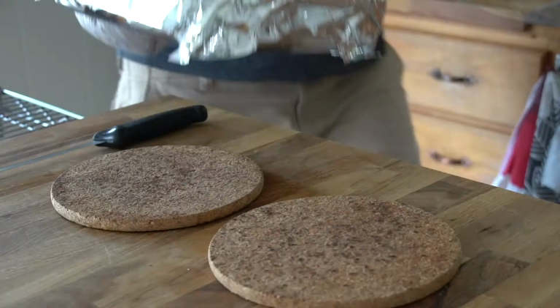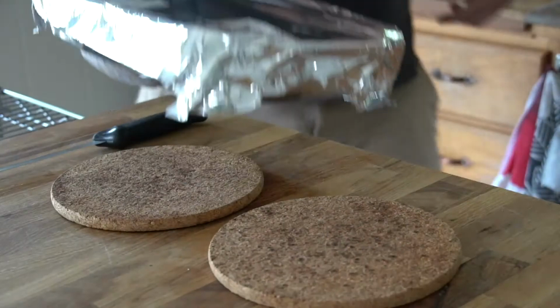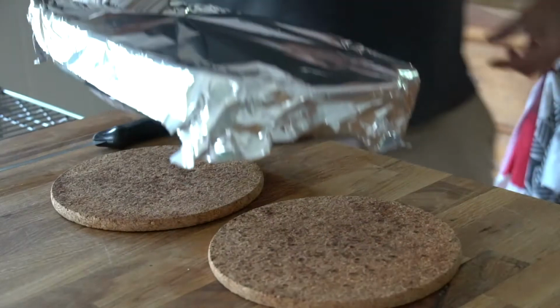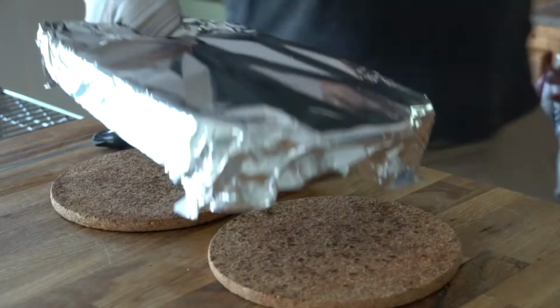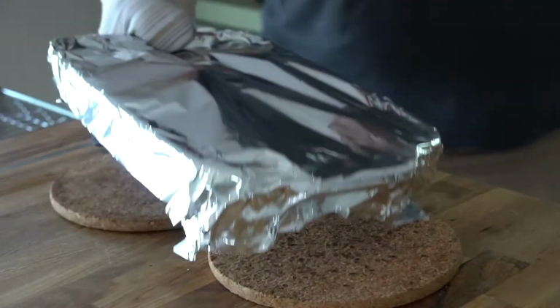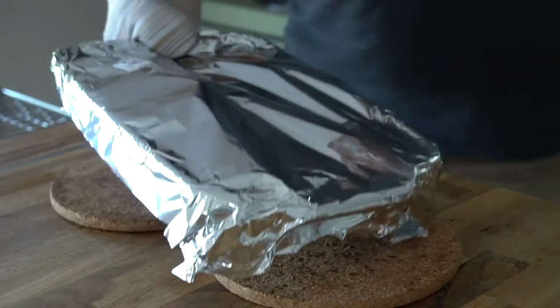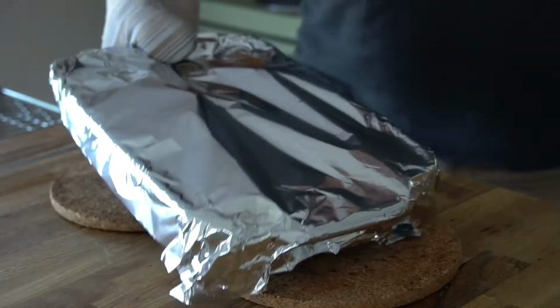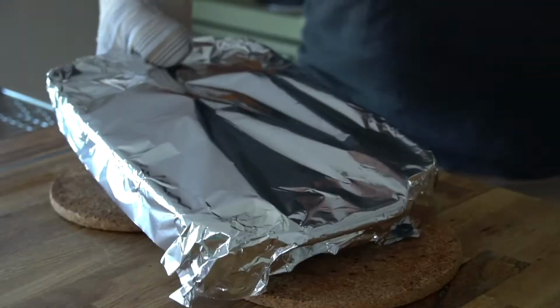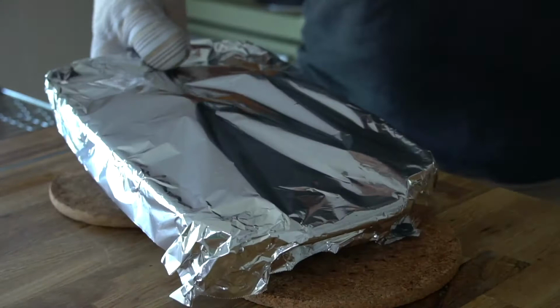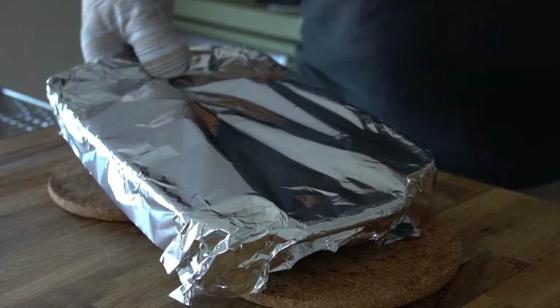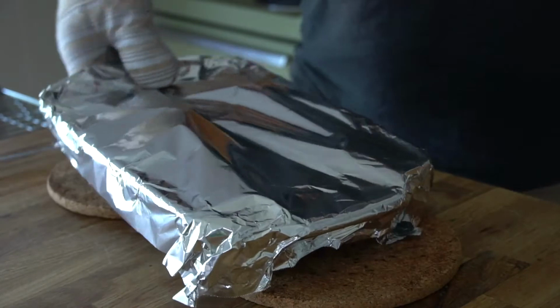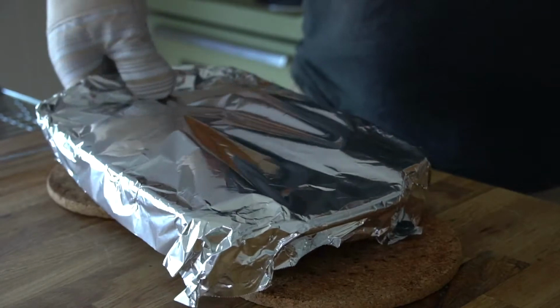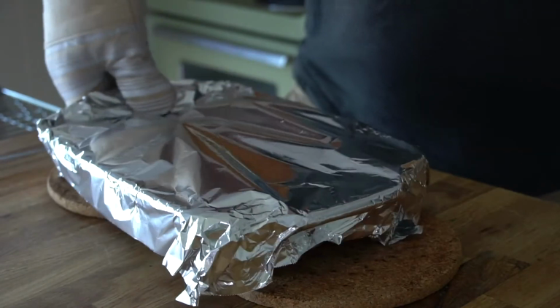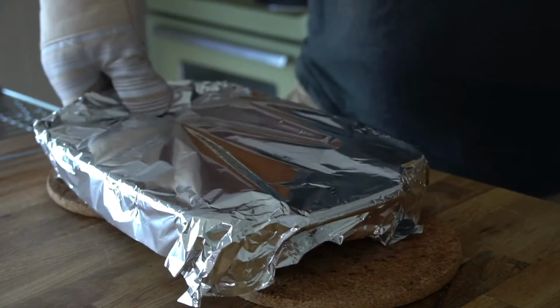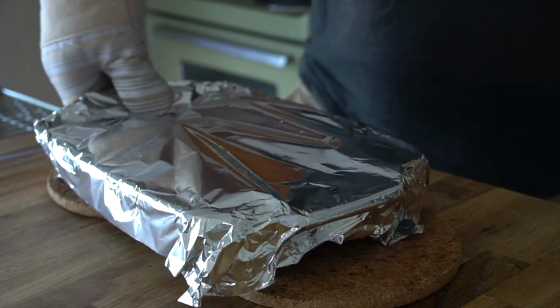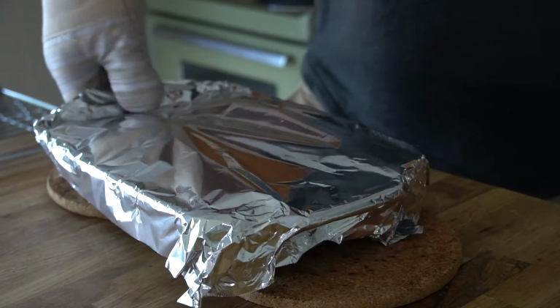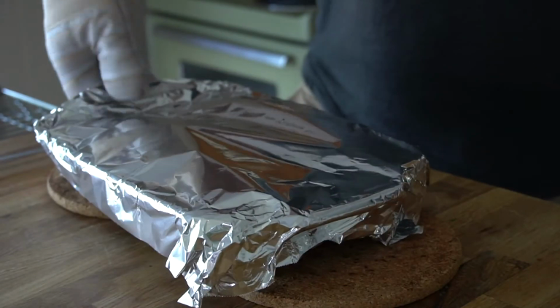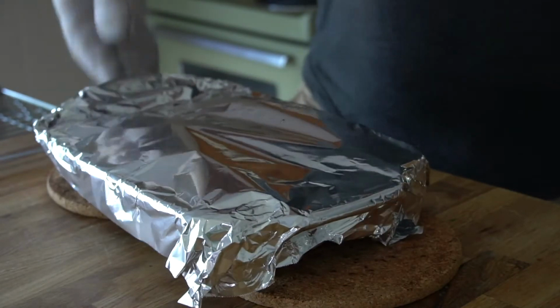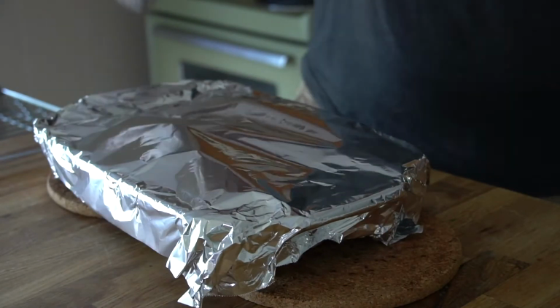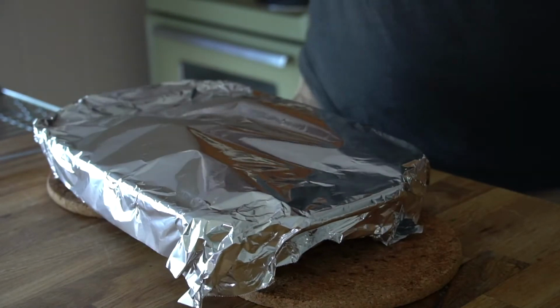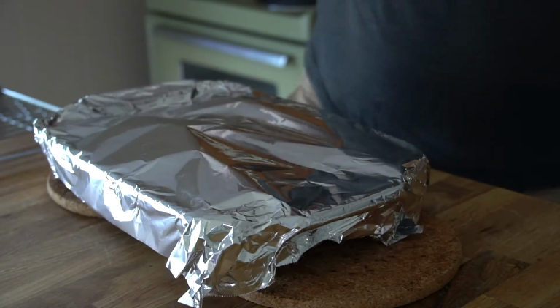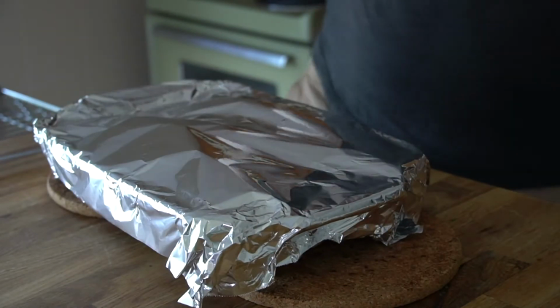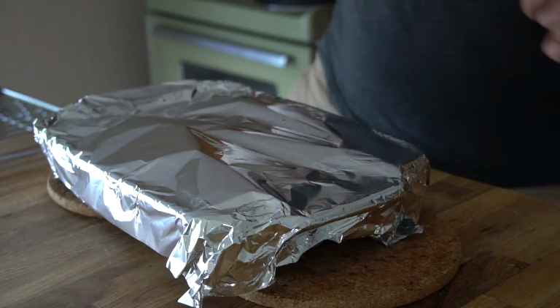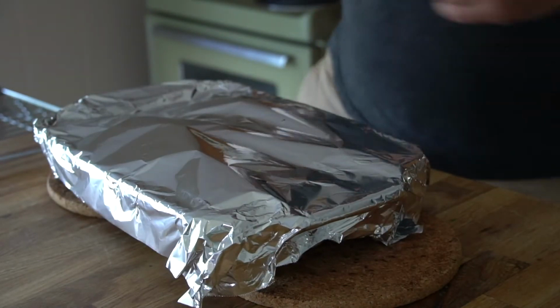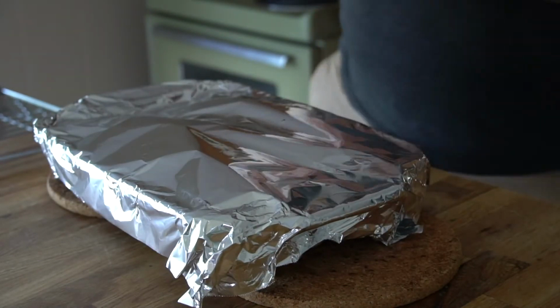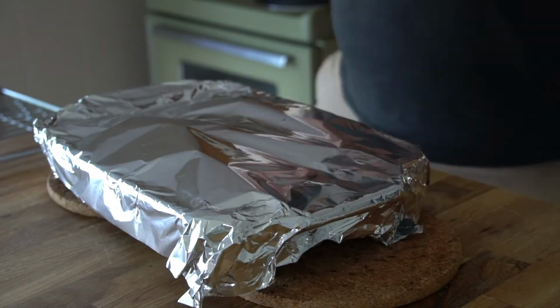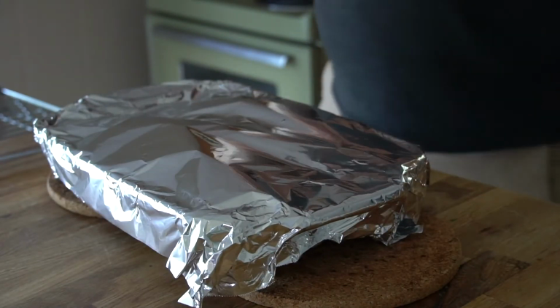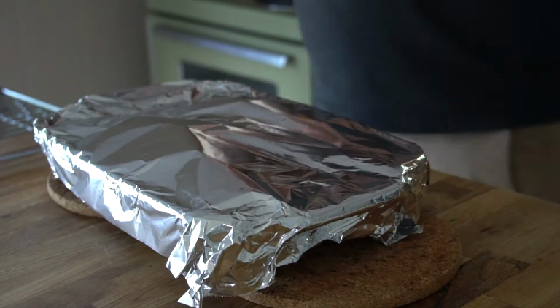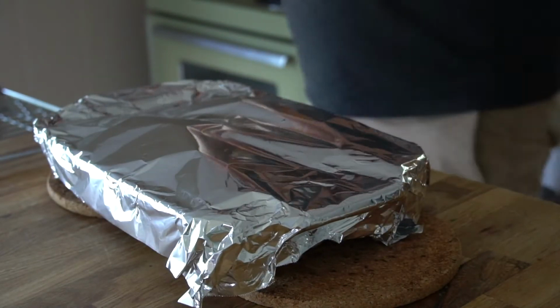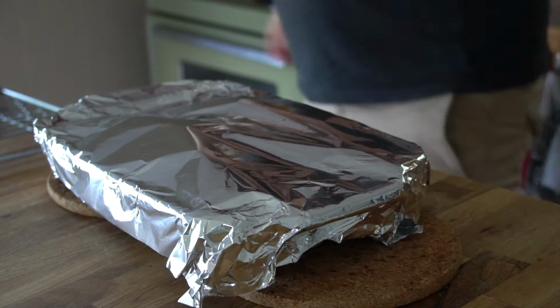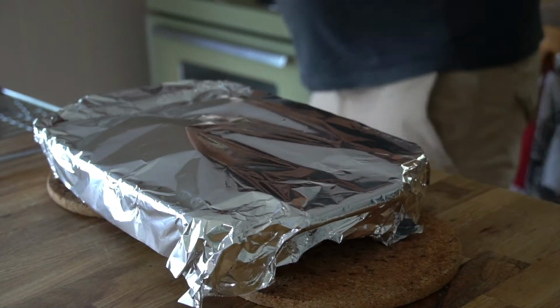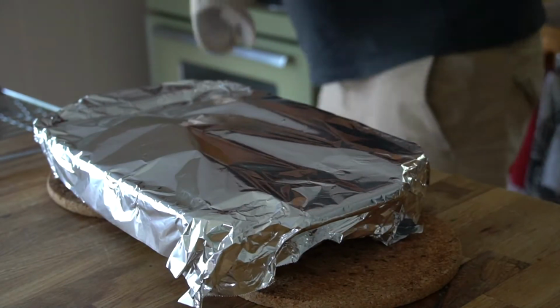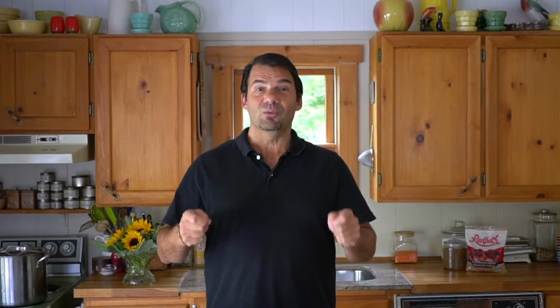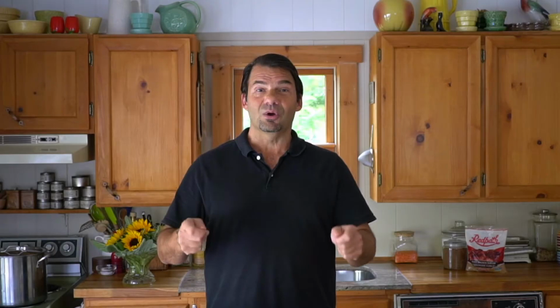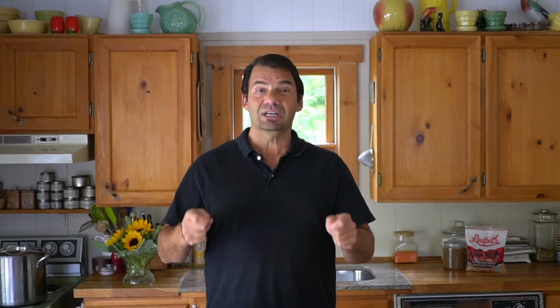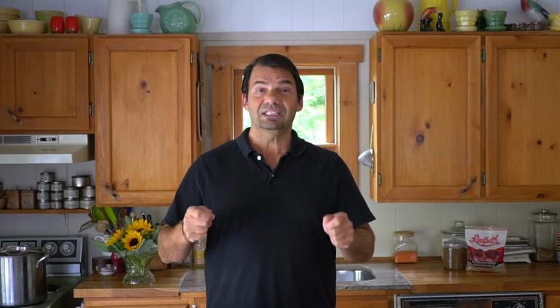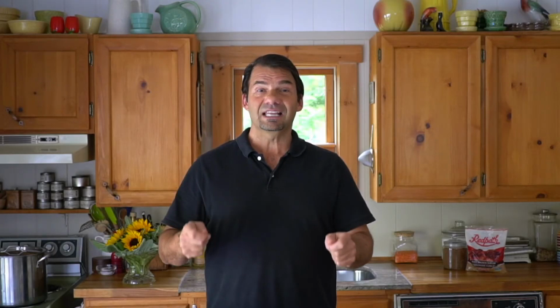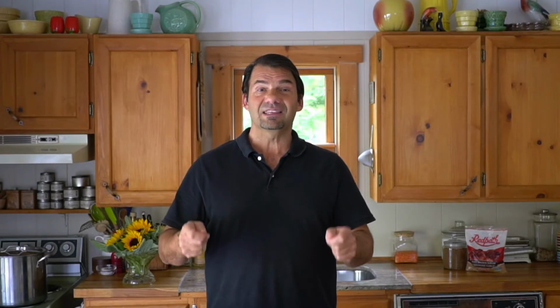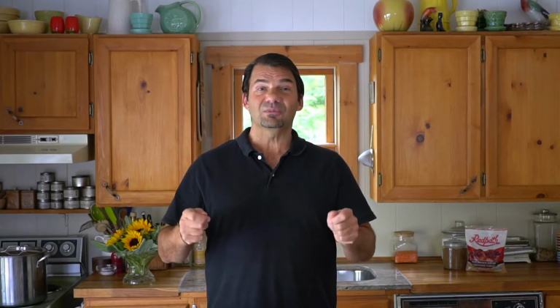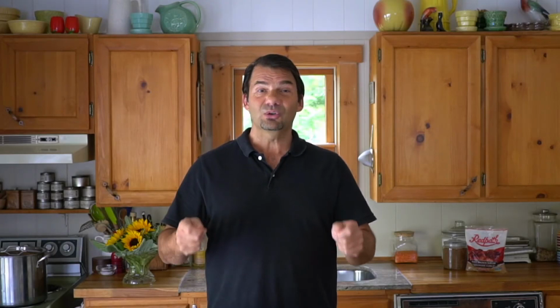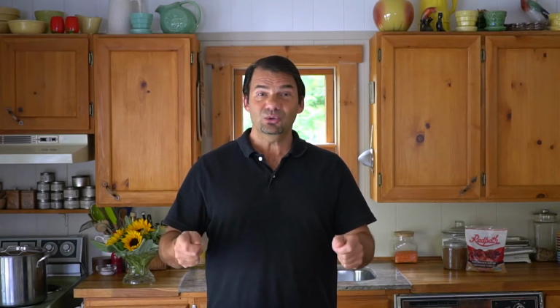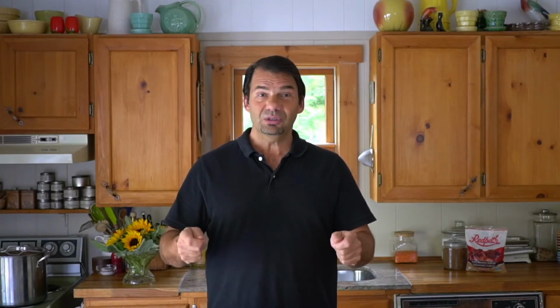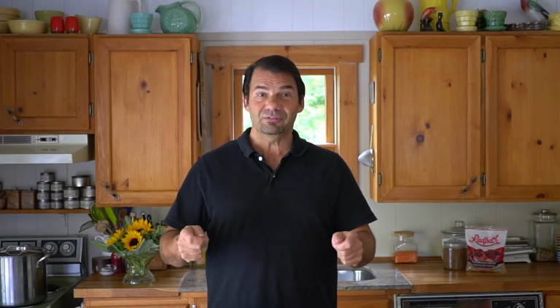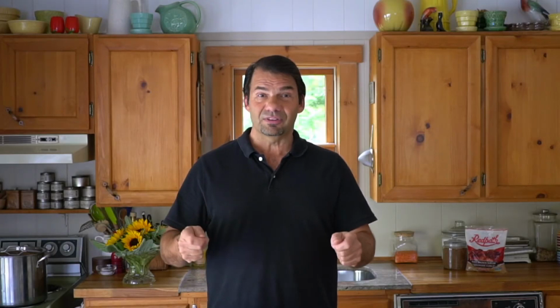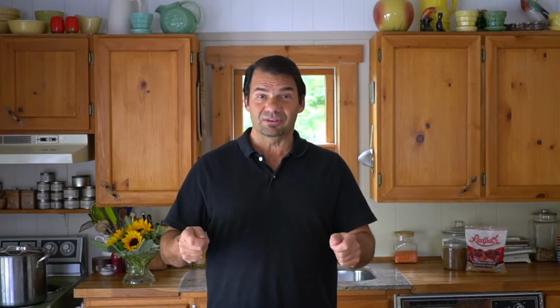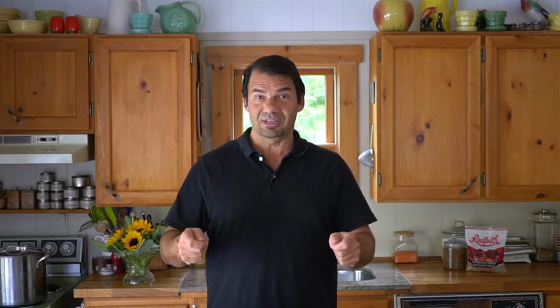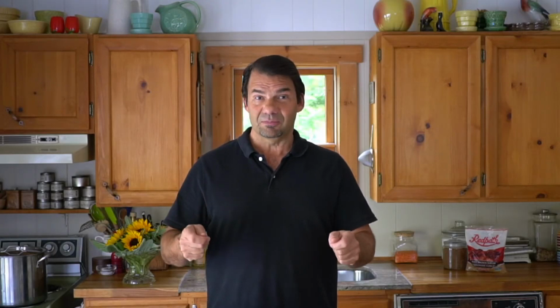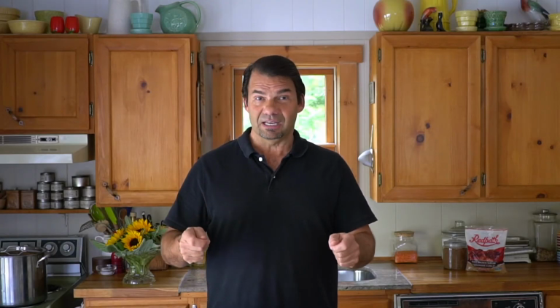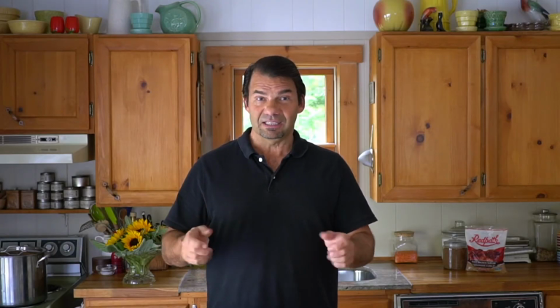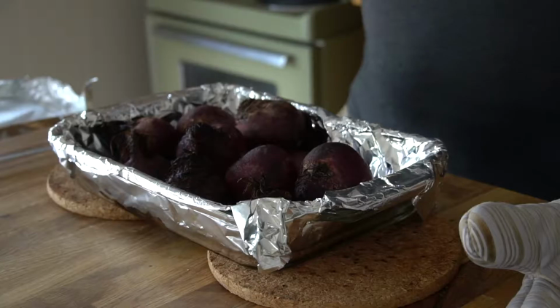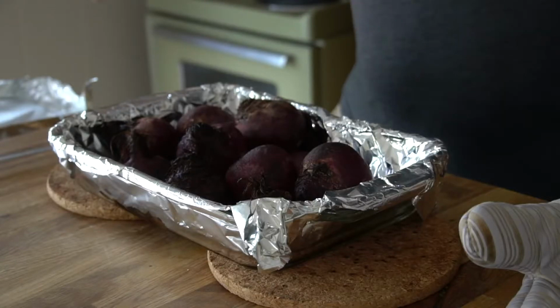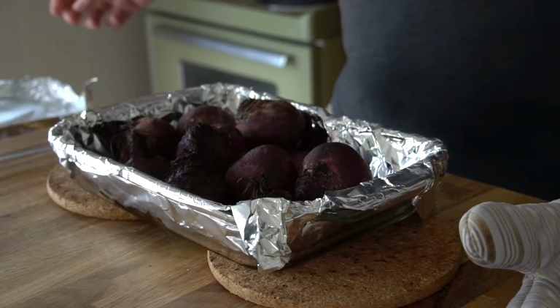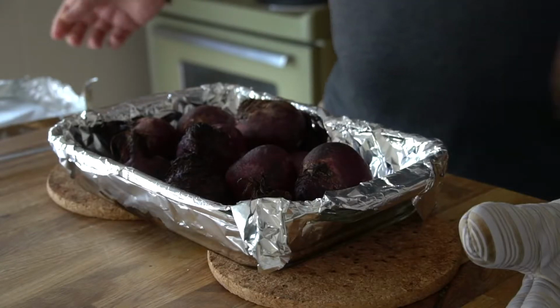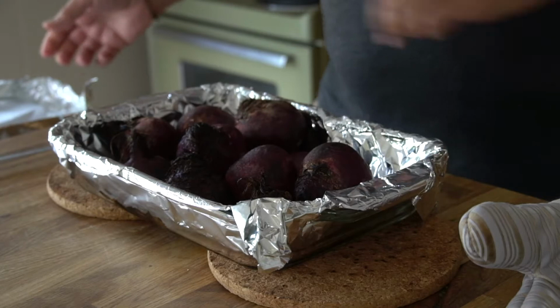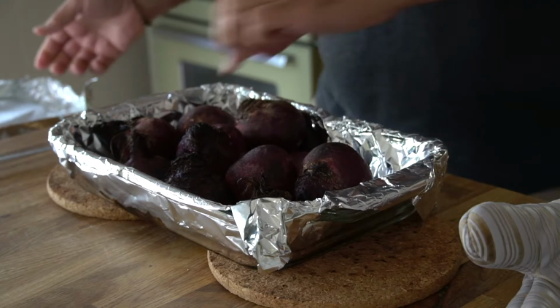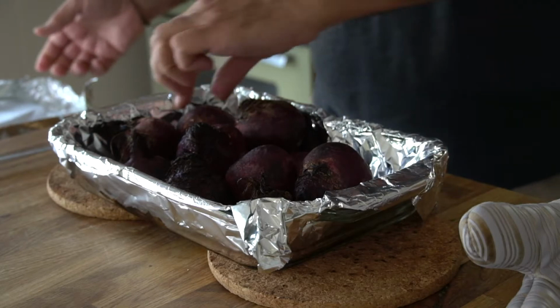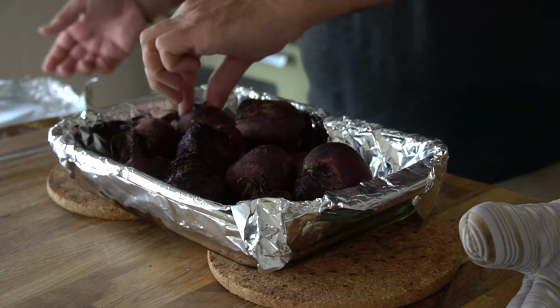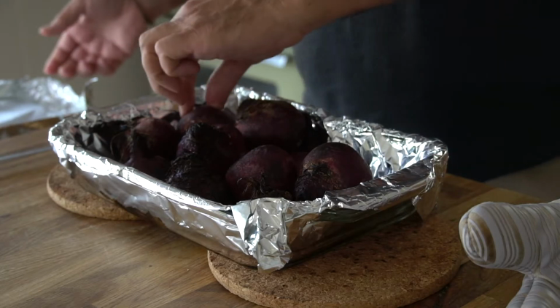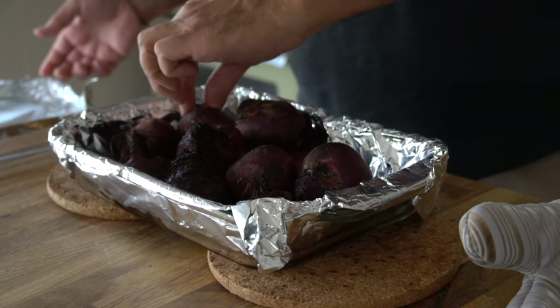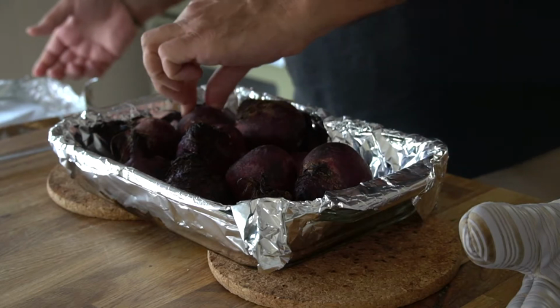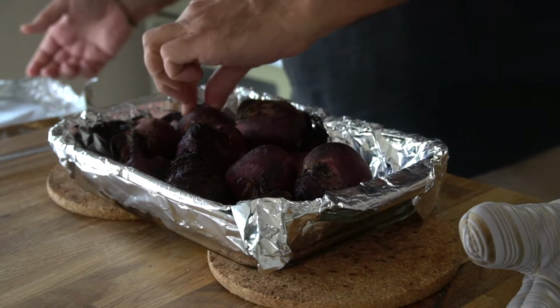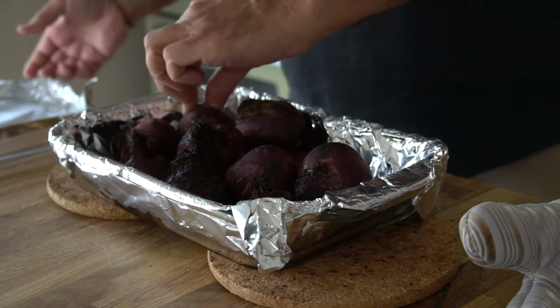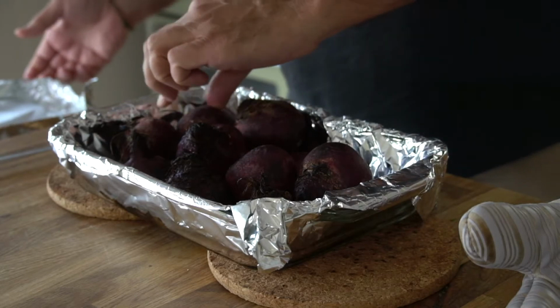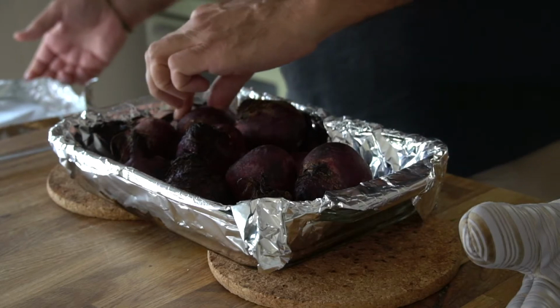When they're done, bring them out of the oven. Place them onto your work surface and let them cool for 30 minutes until they're cool to the touch.